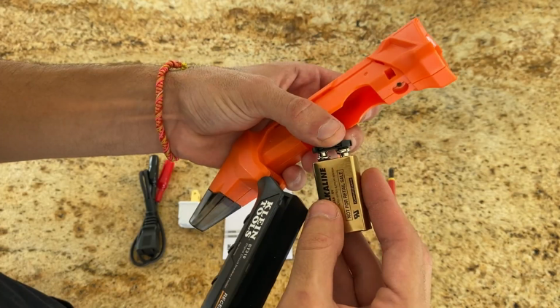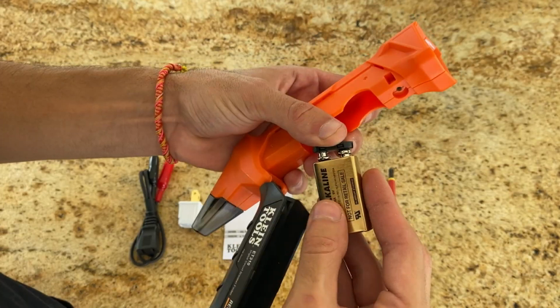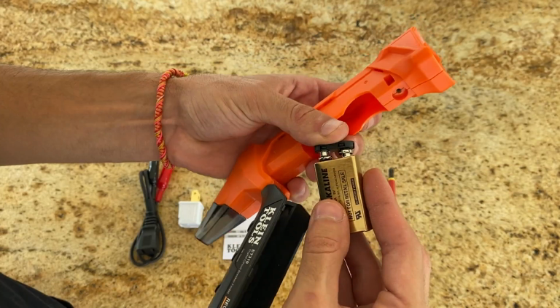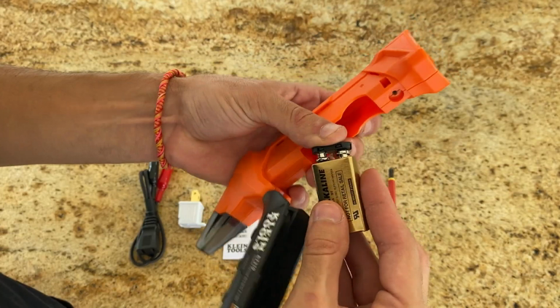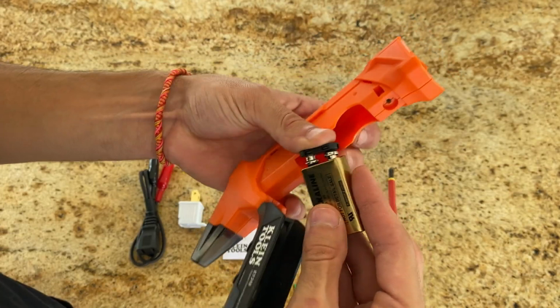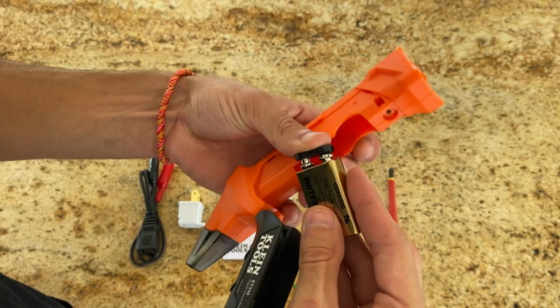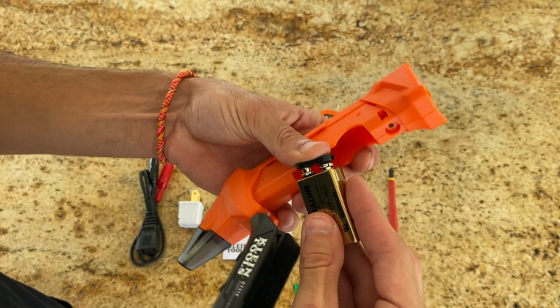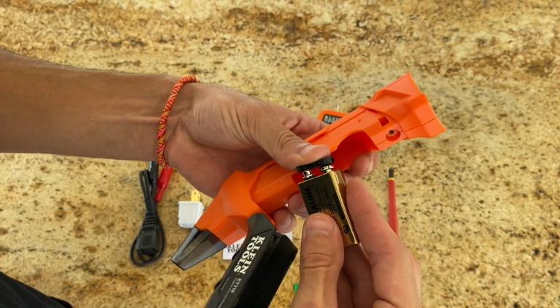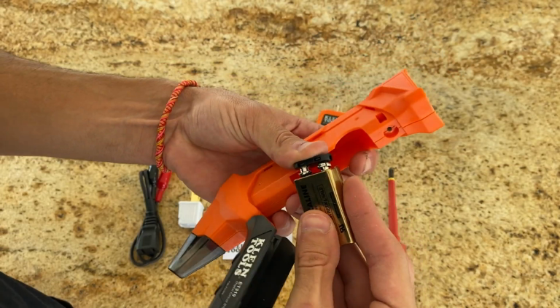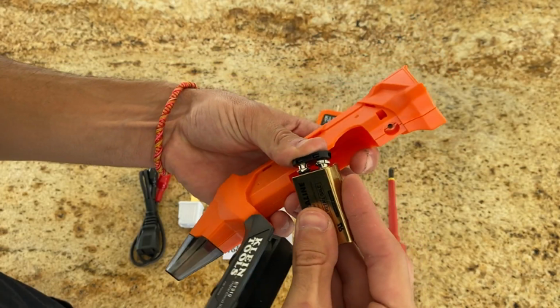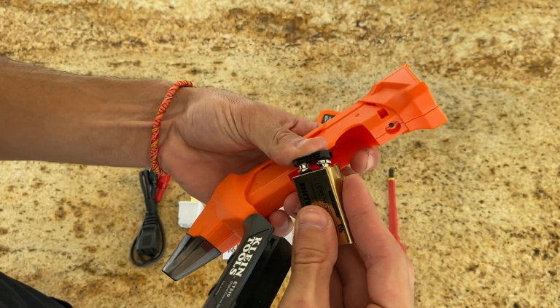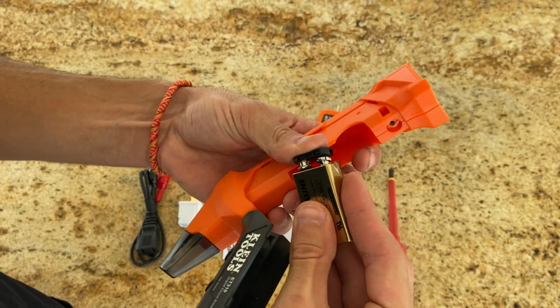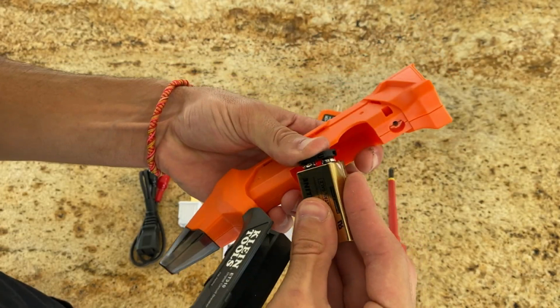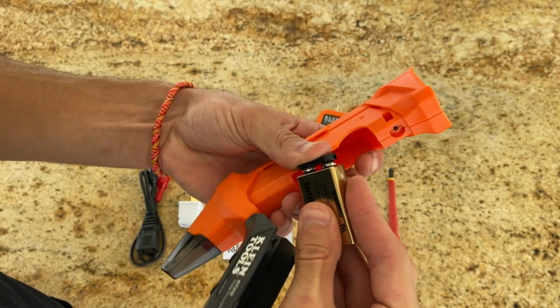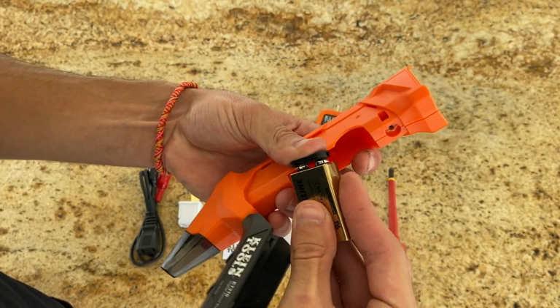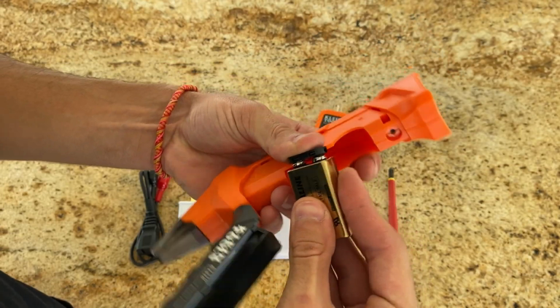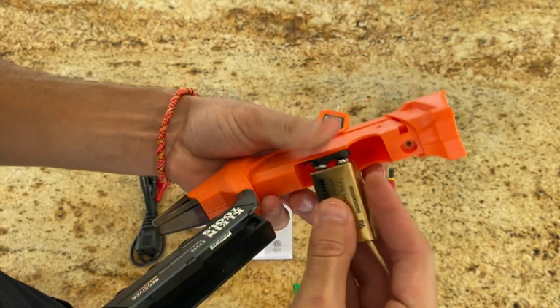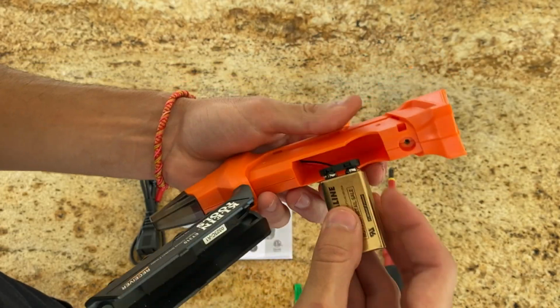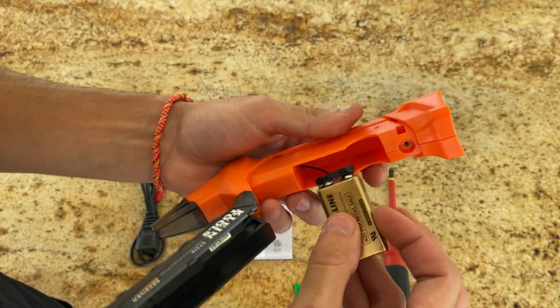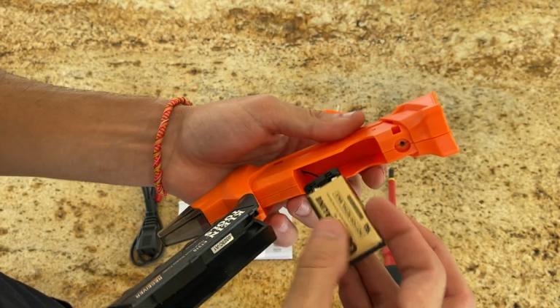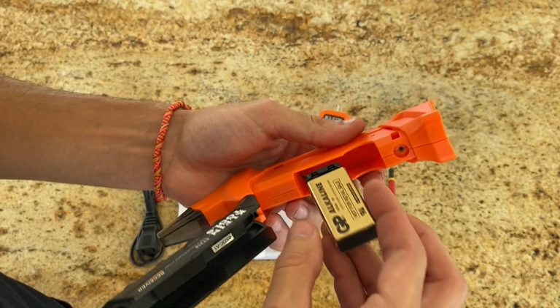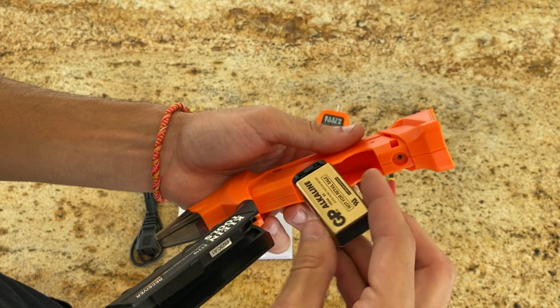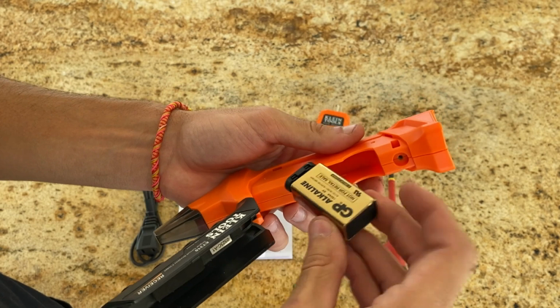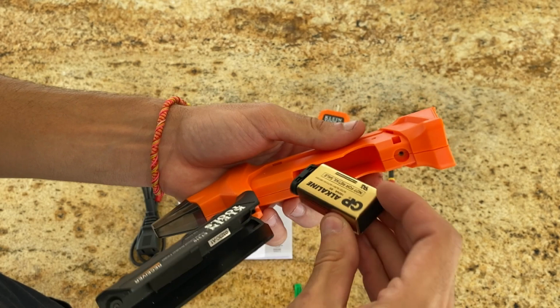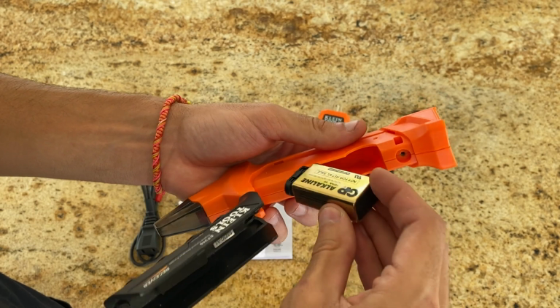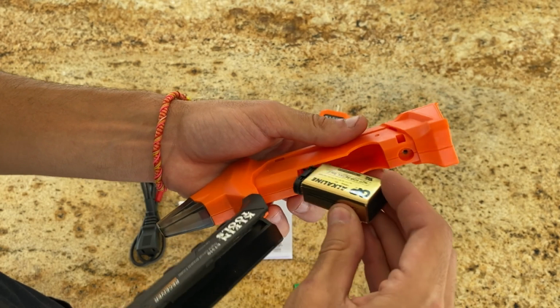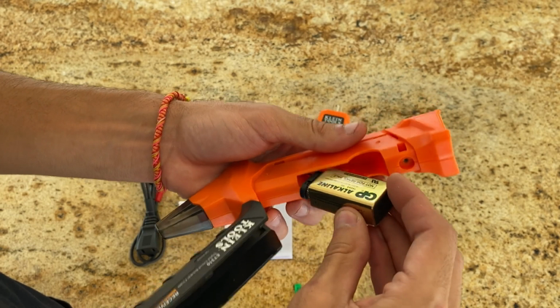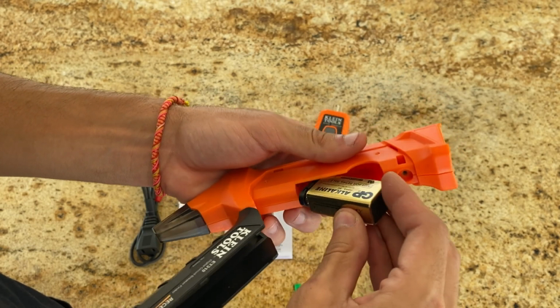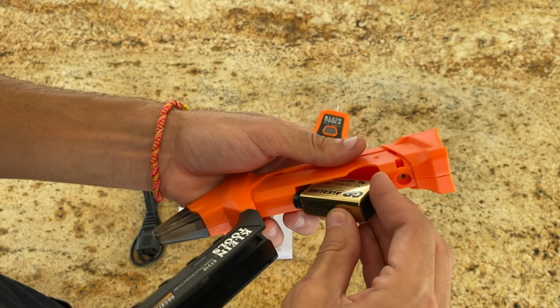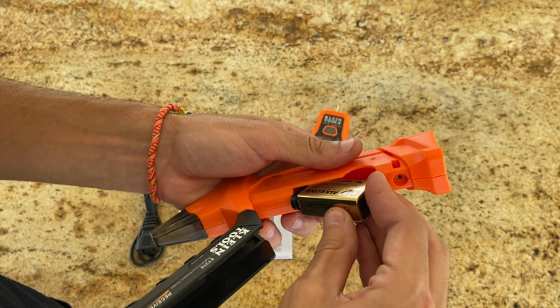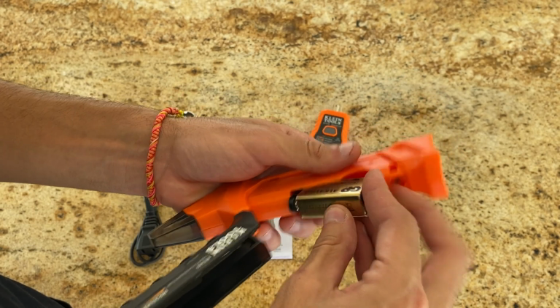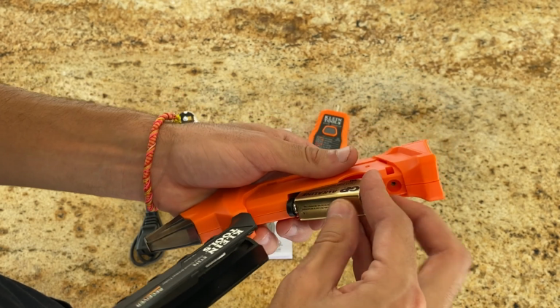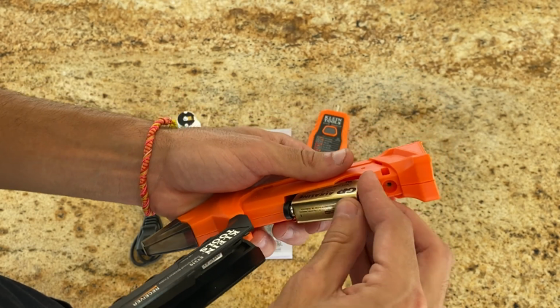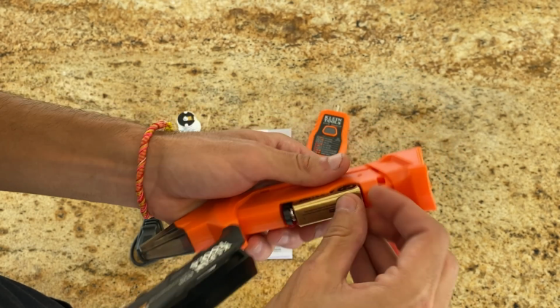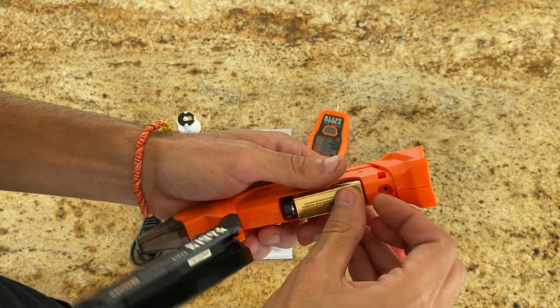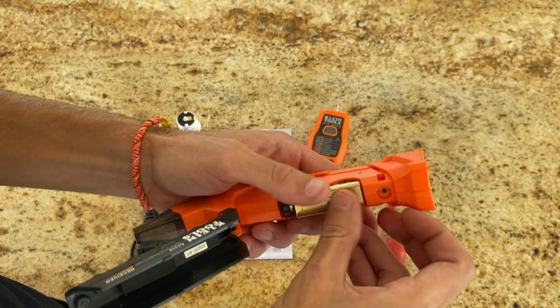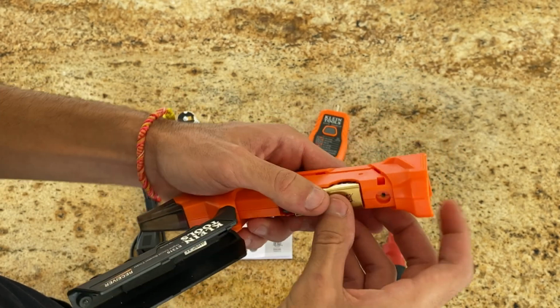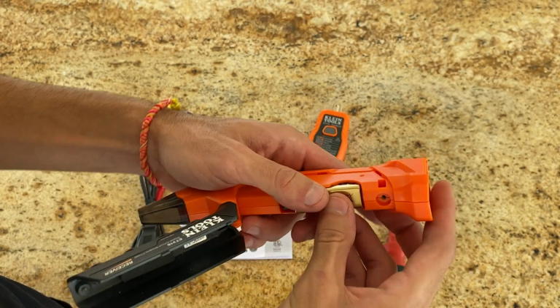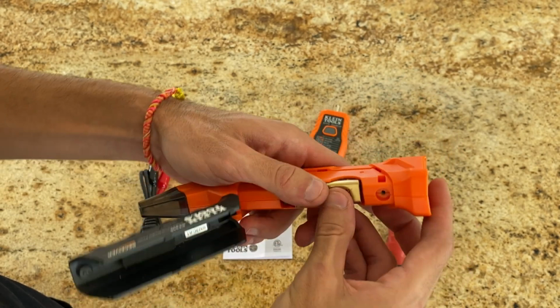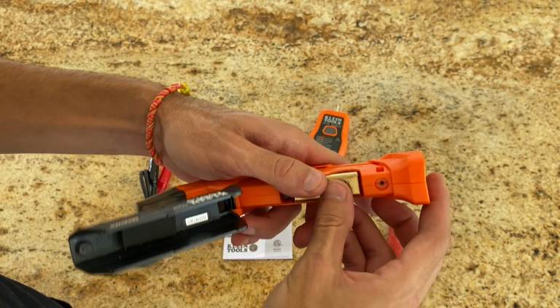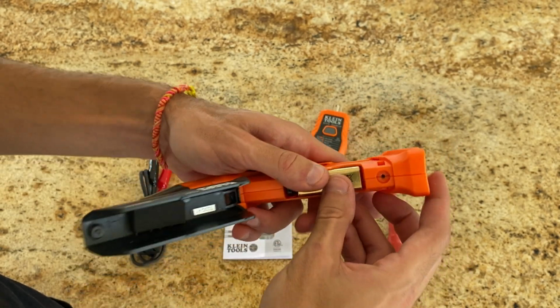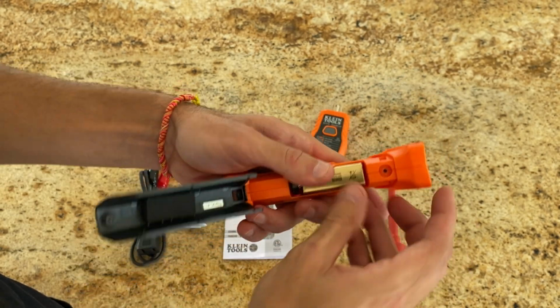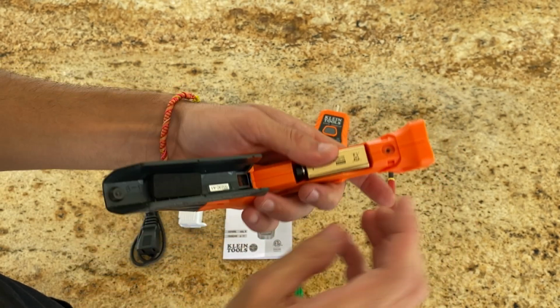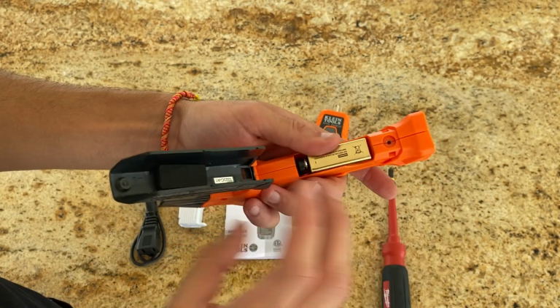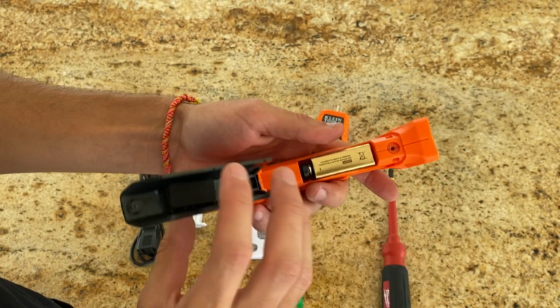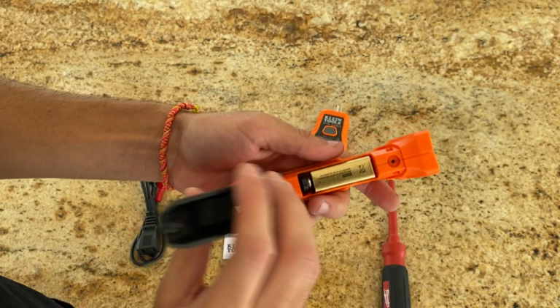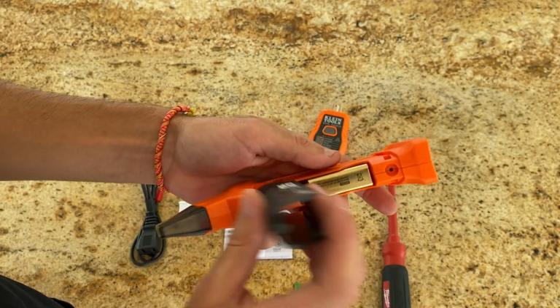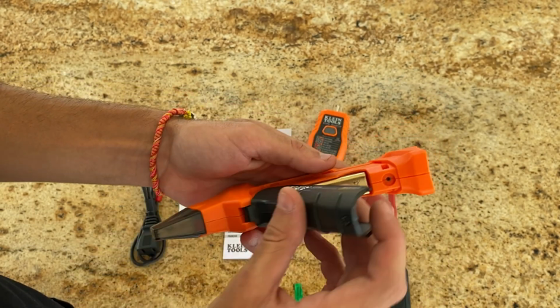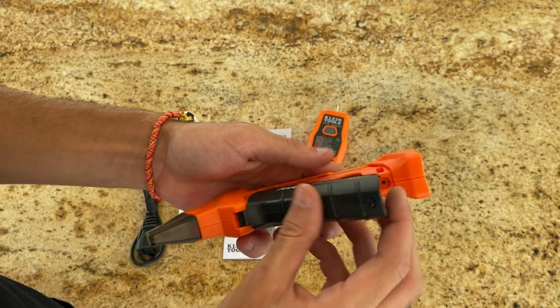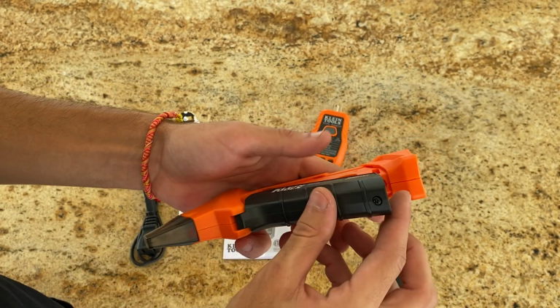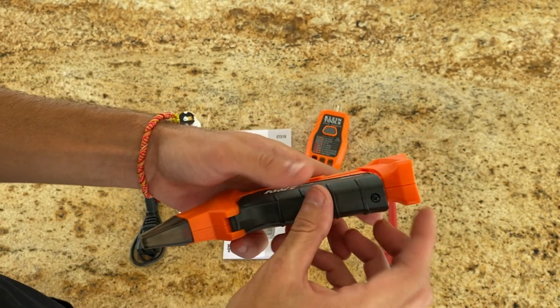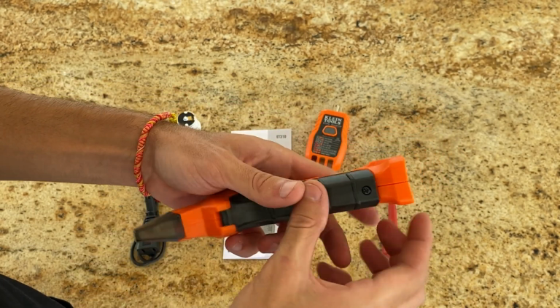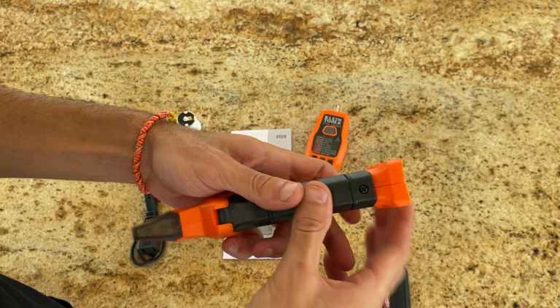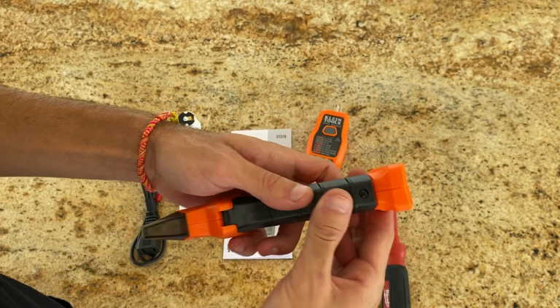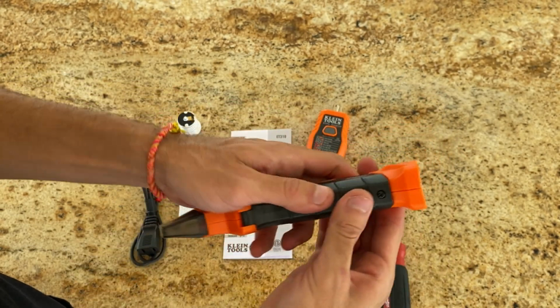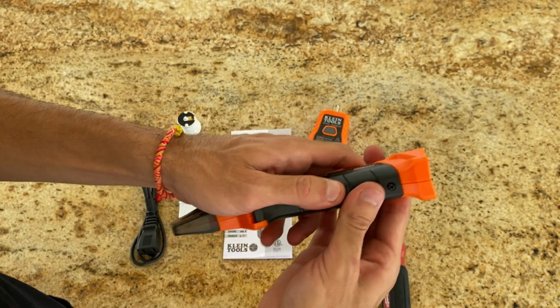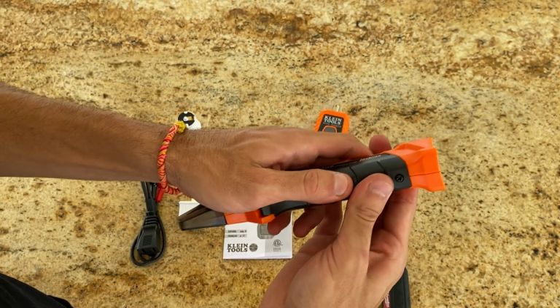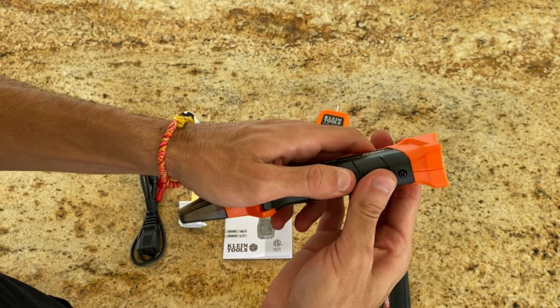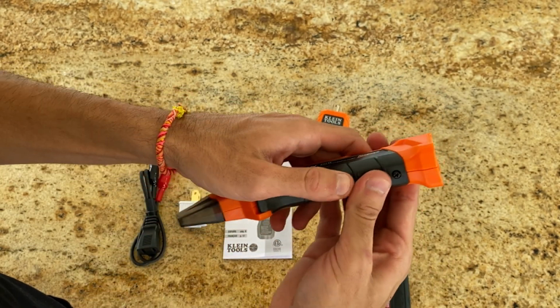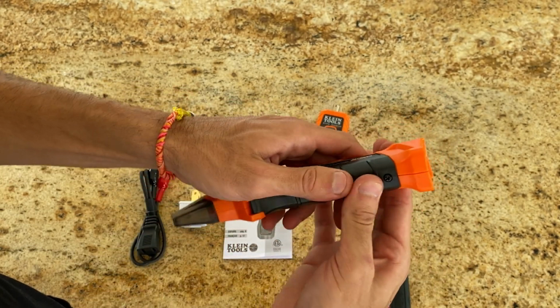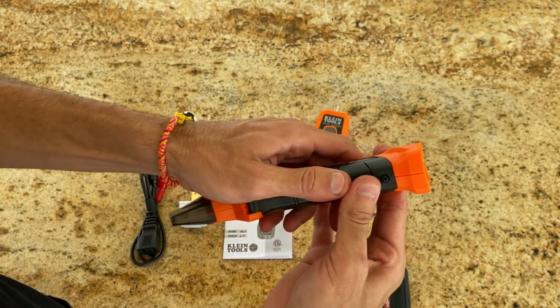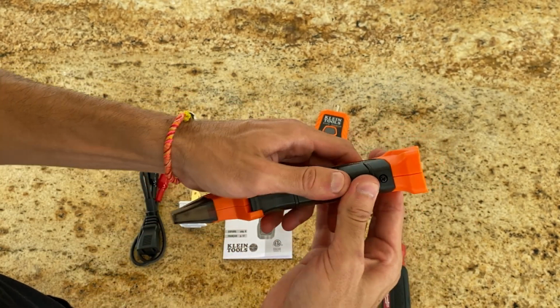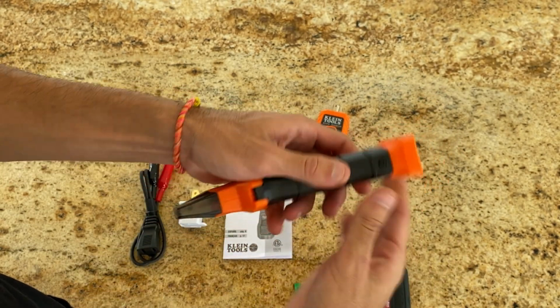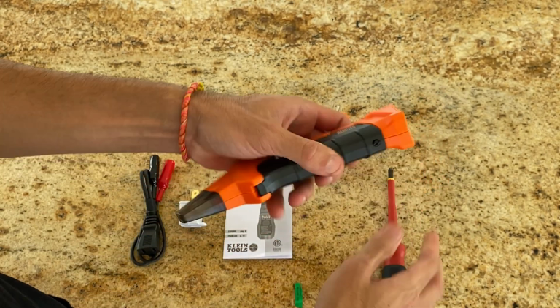Each component has its role and together they make a pretty comprehensive toolkit for circuit identification.